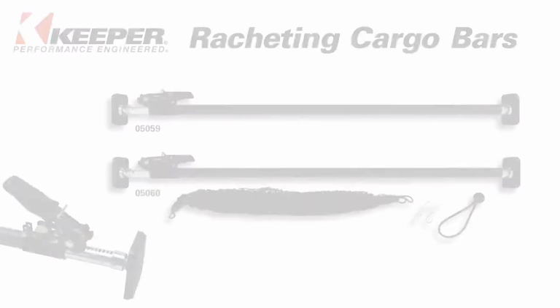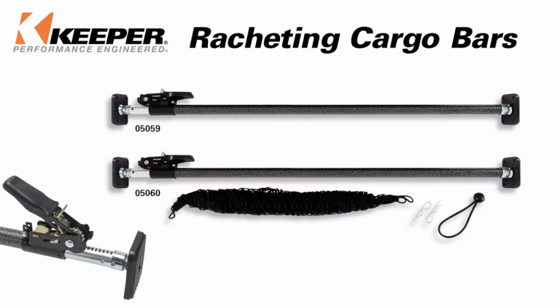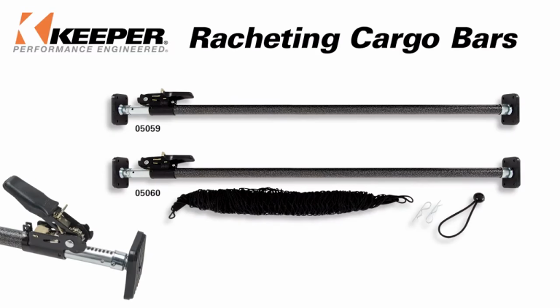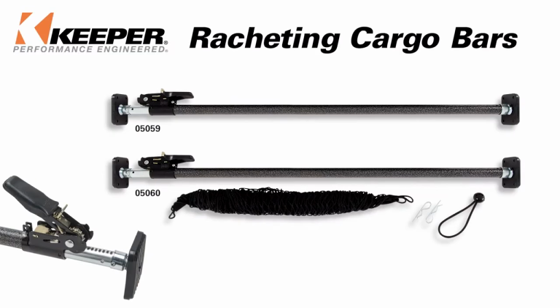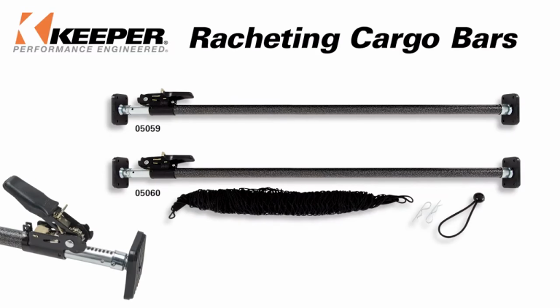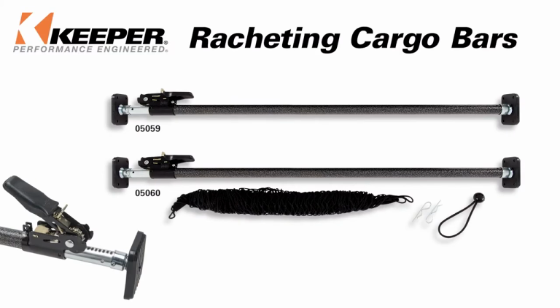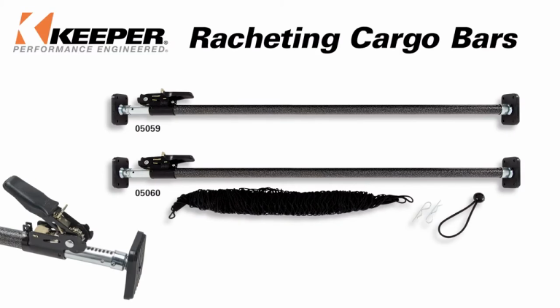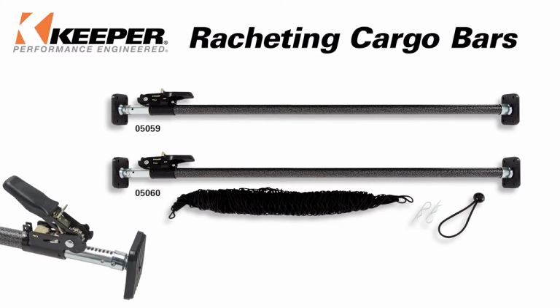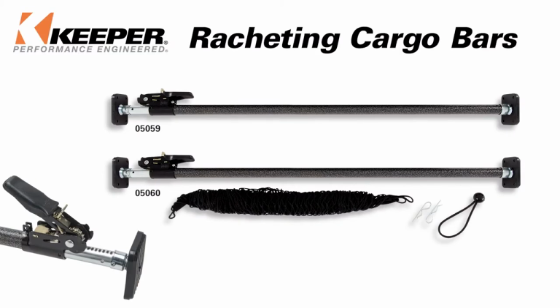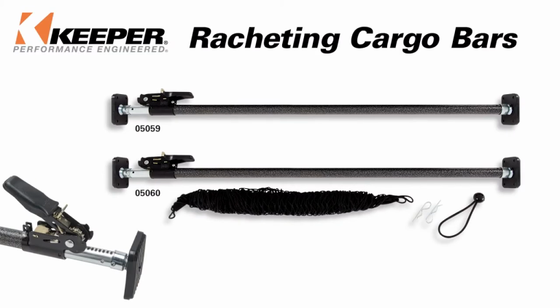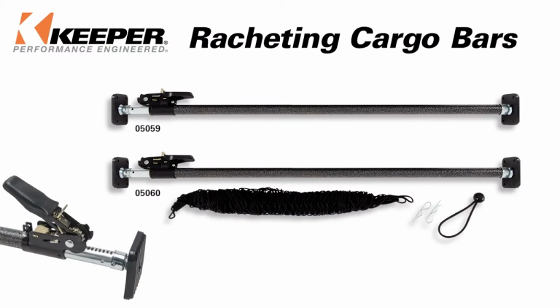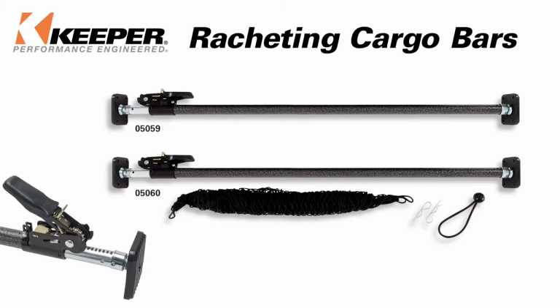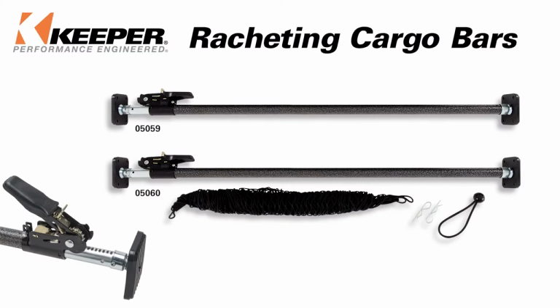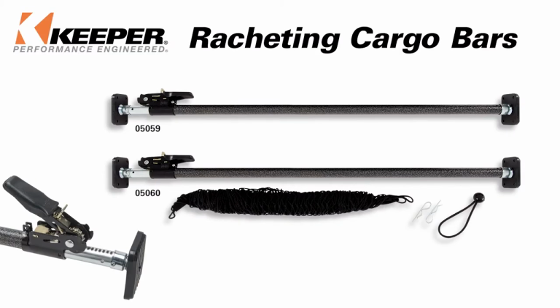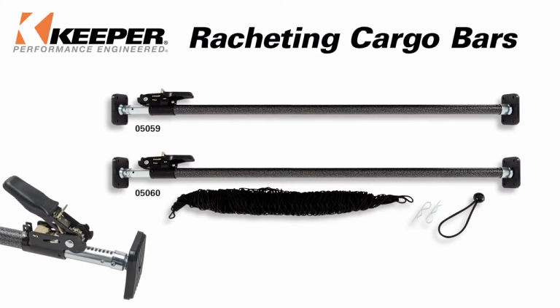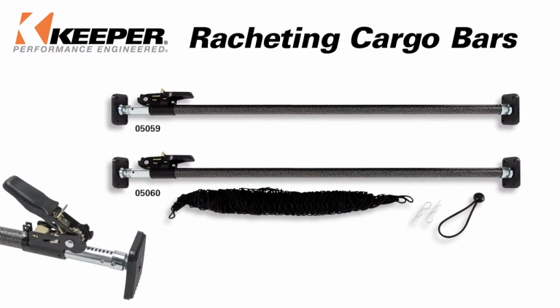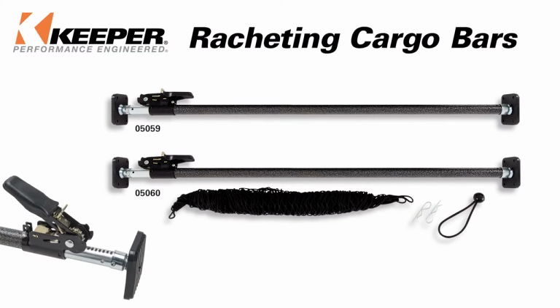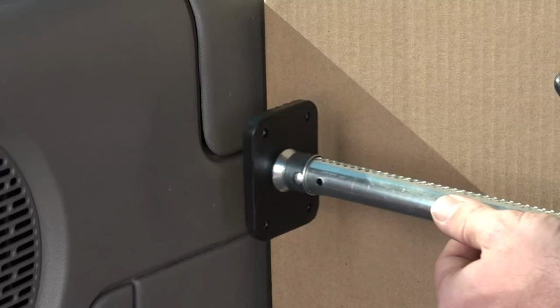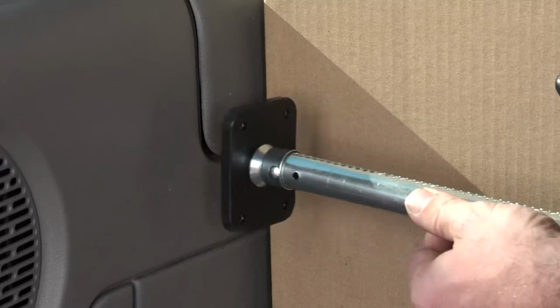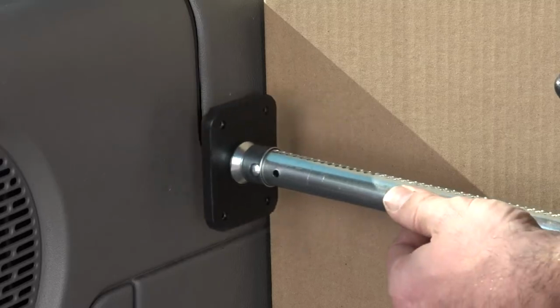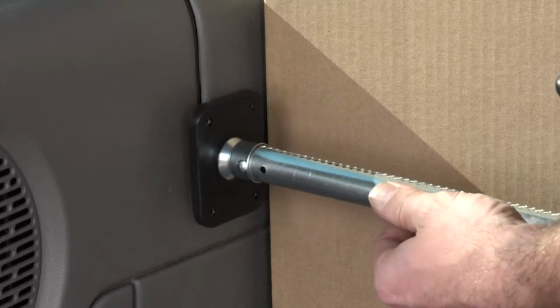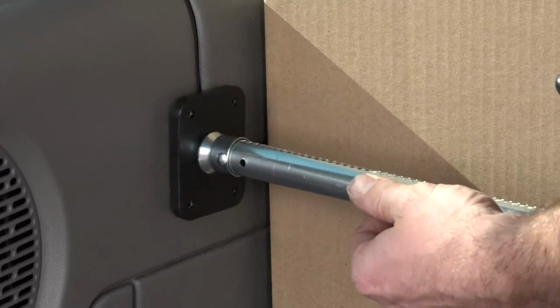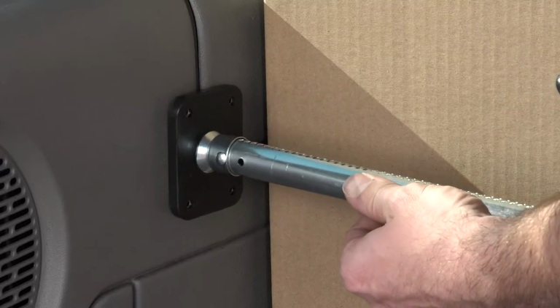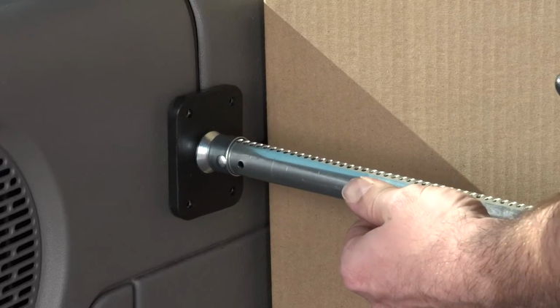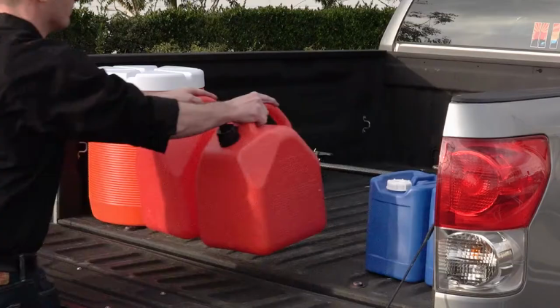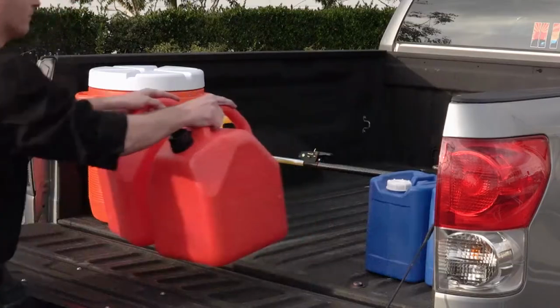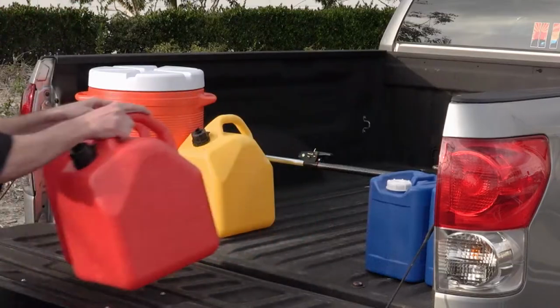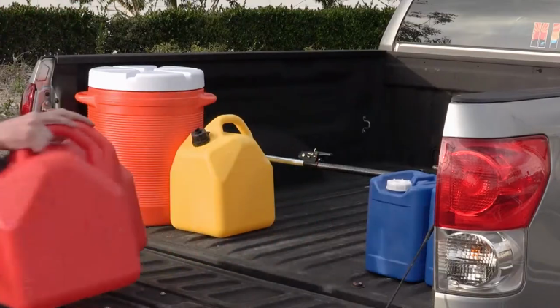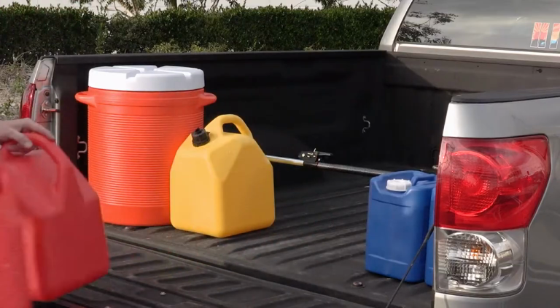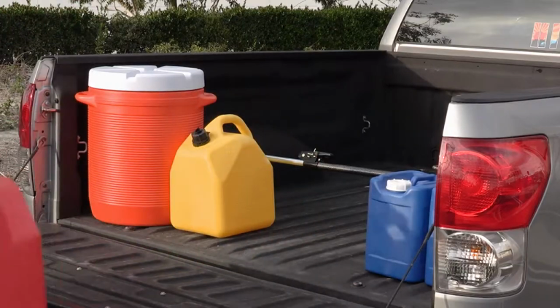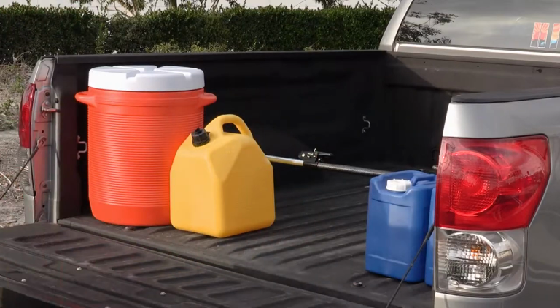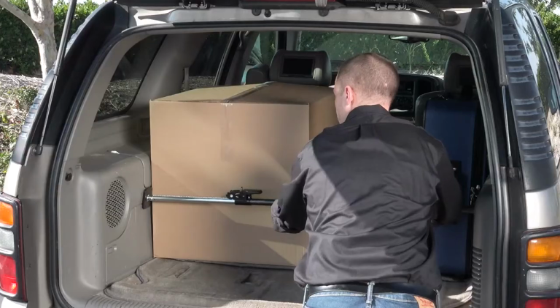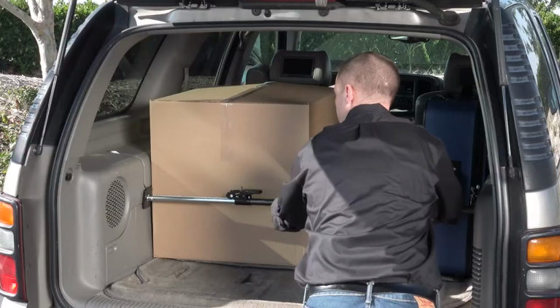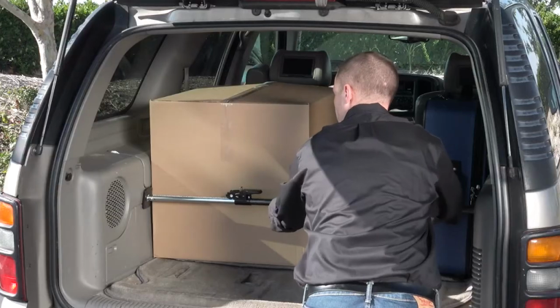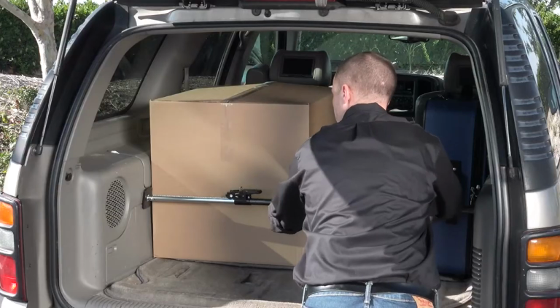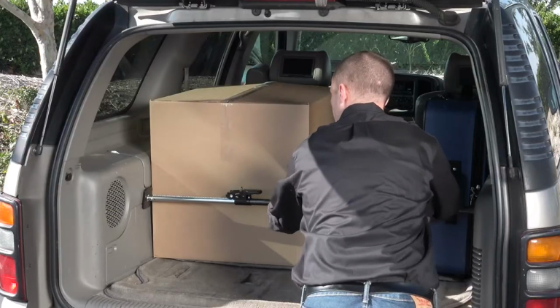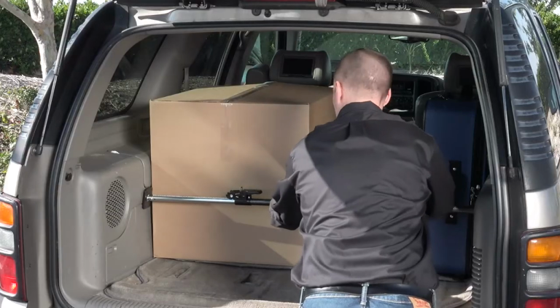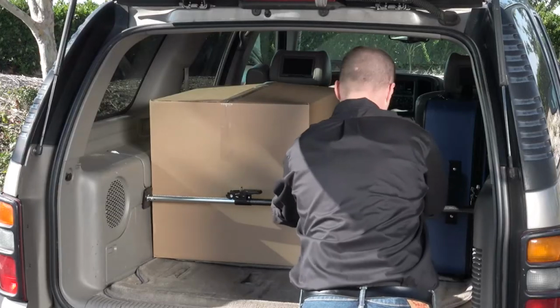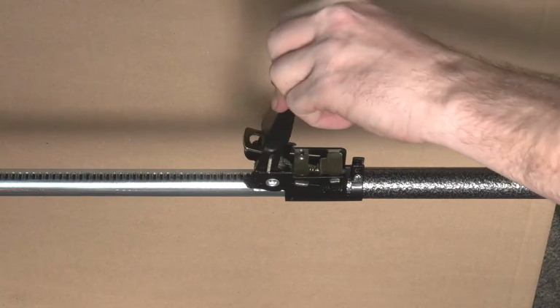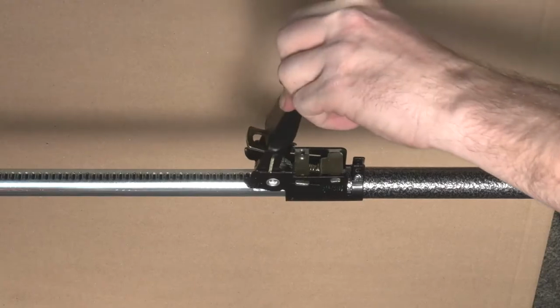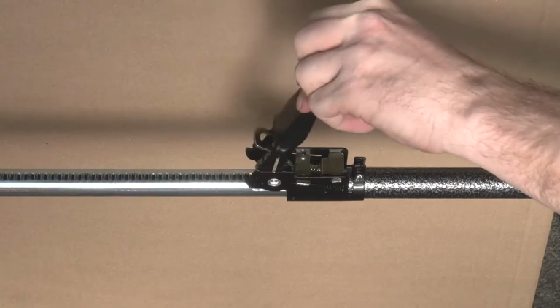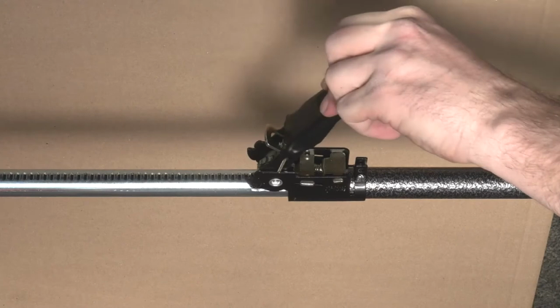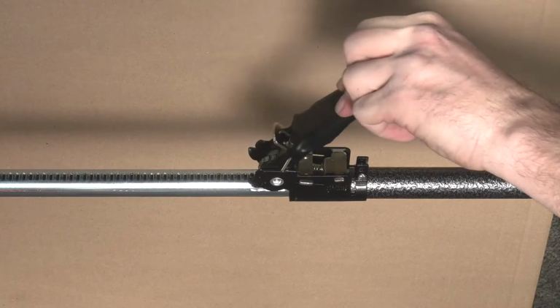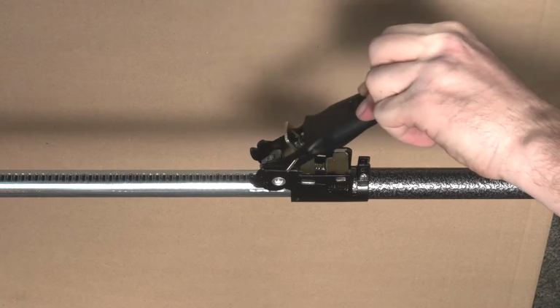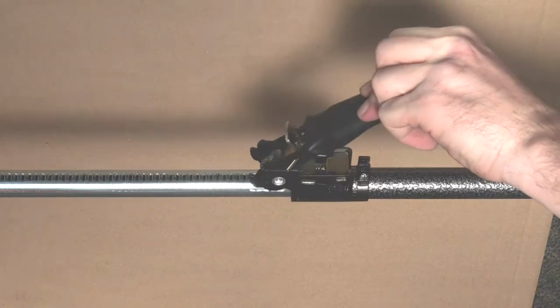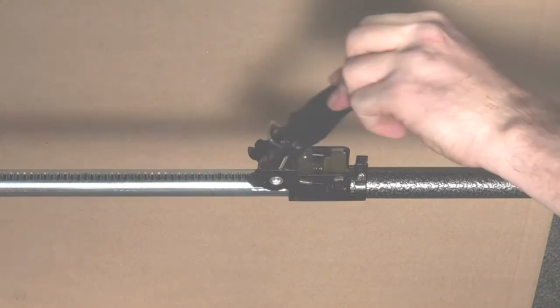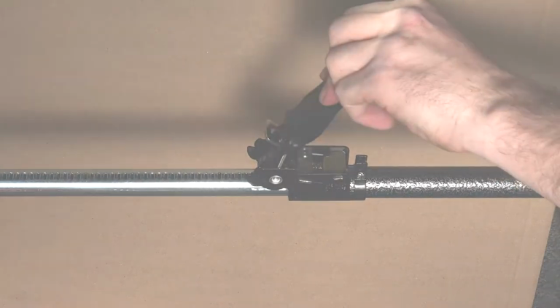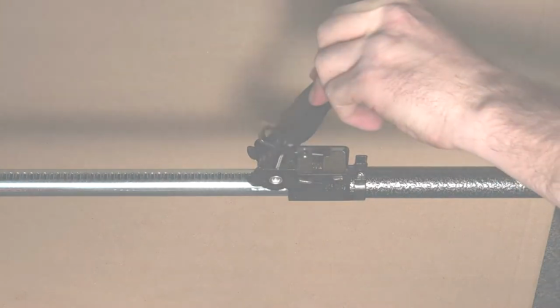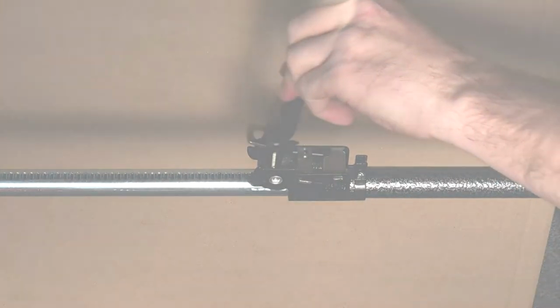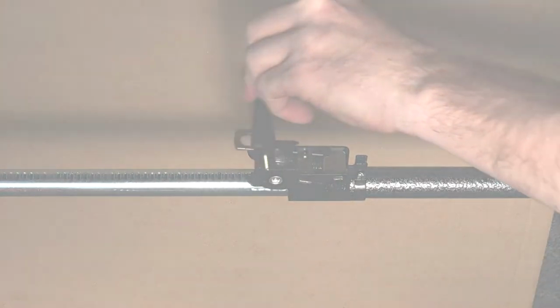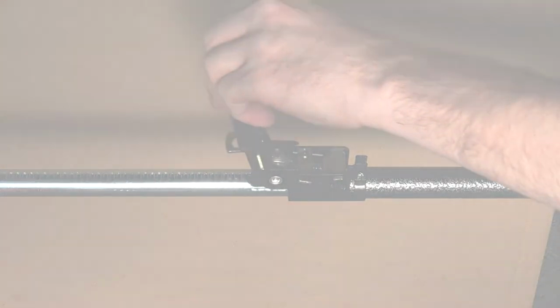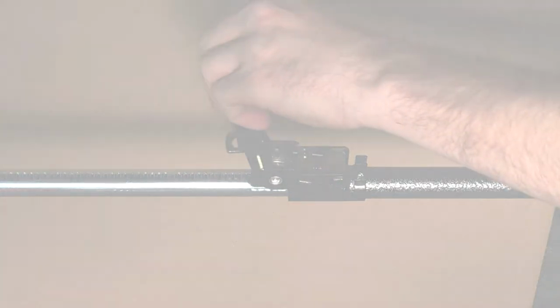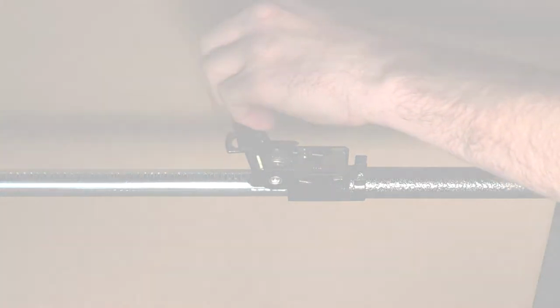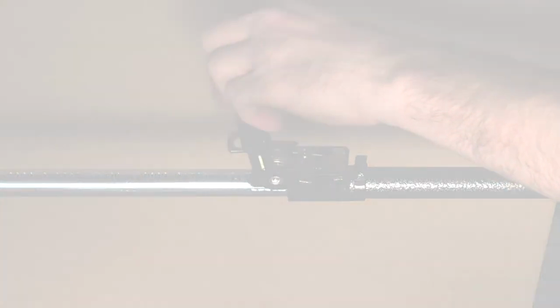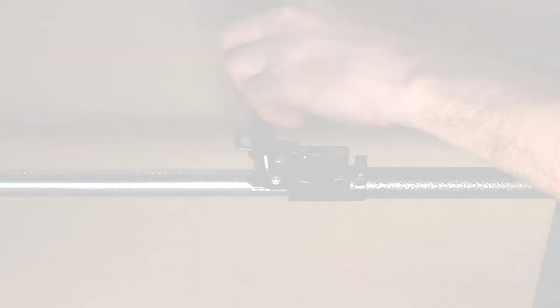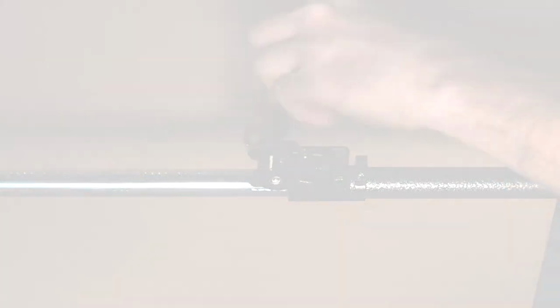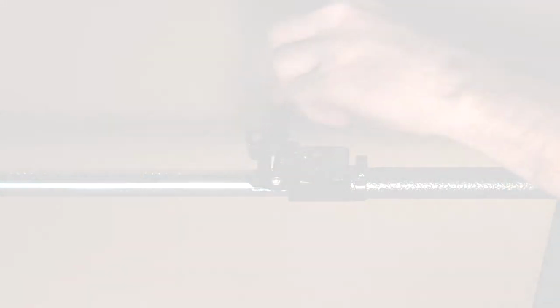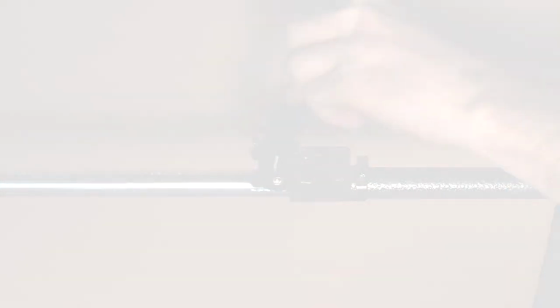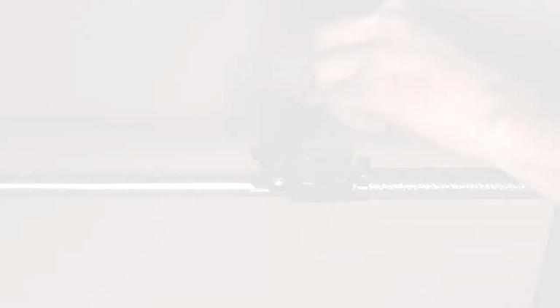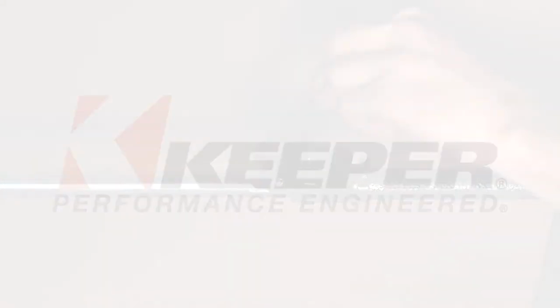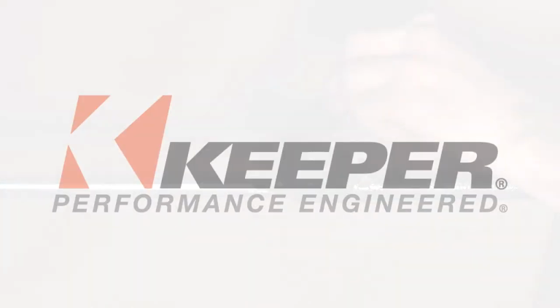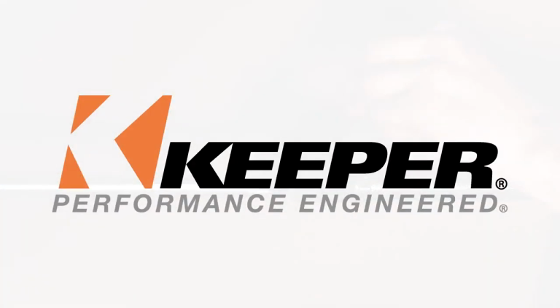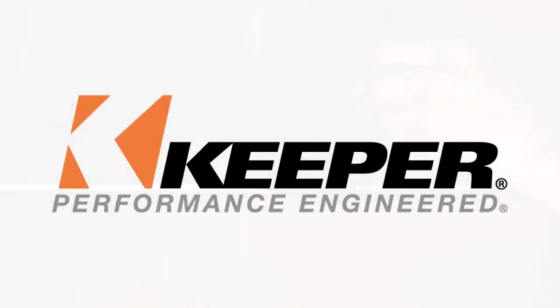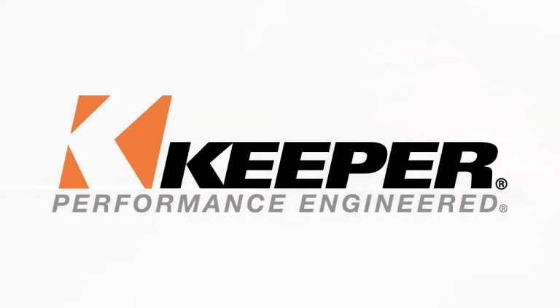The Keeper Ratcheting Cargo Bar. Fast, convenient, secure. One click at a time. Keeper.